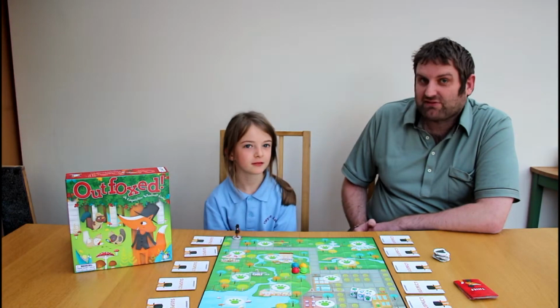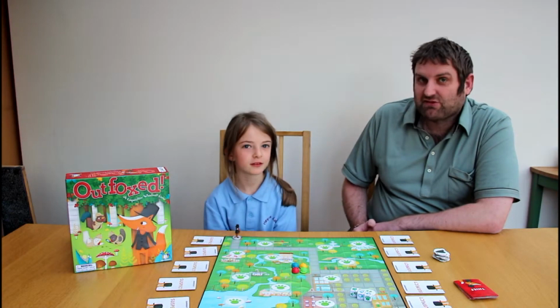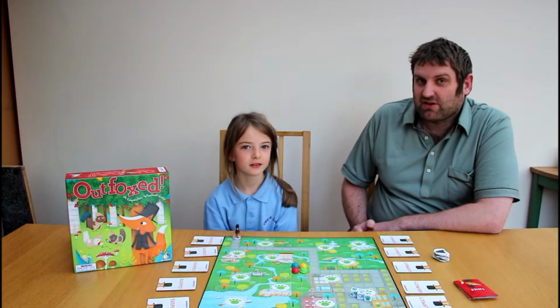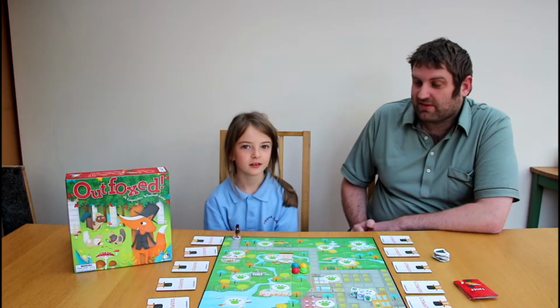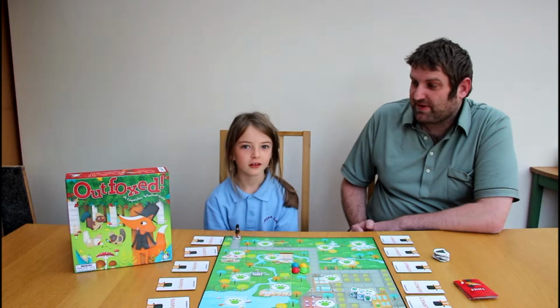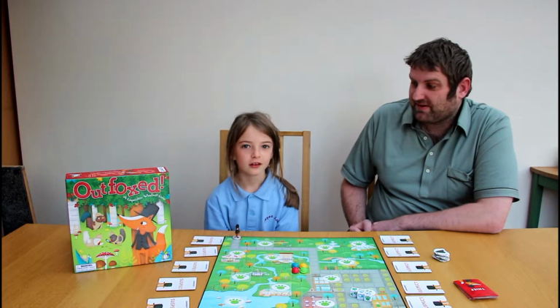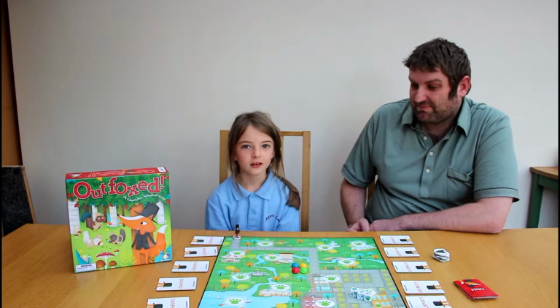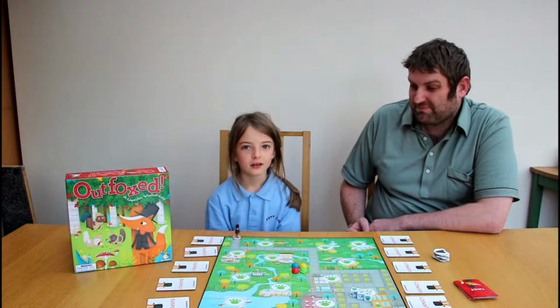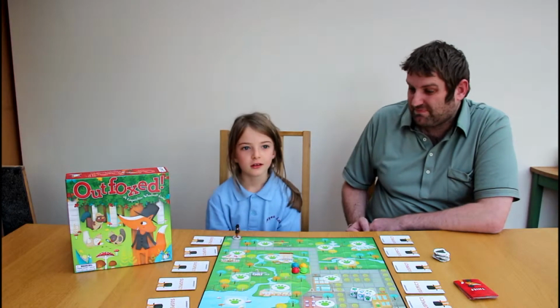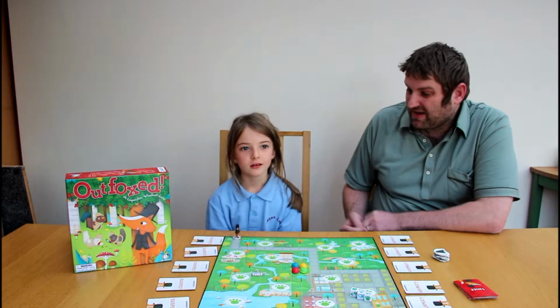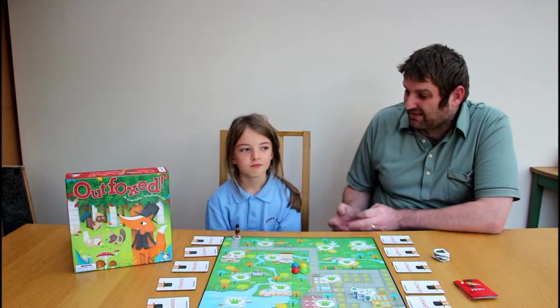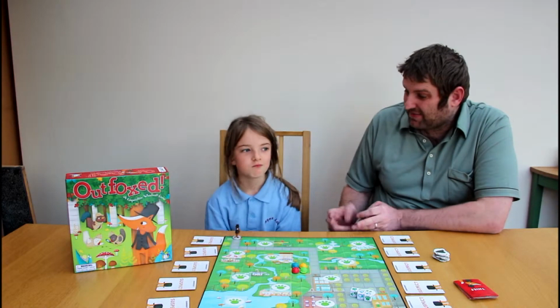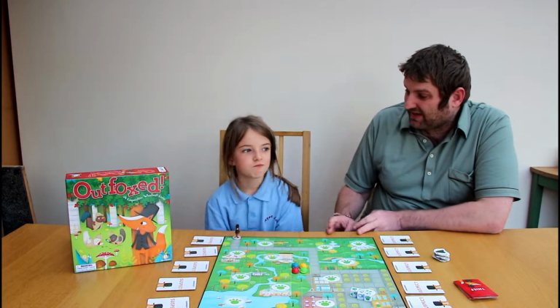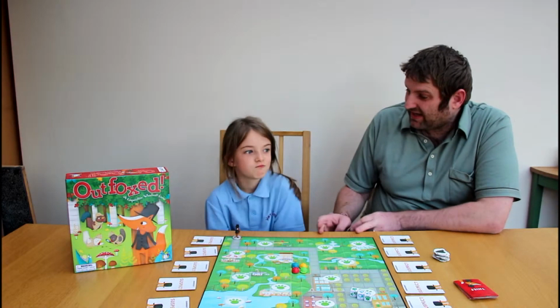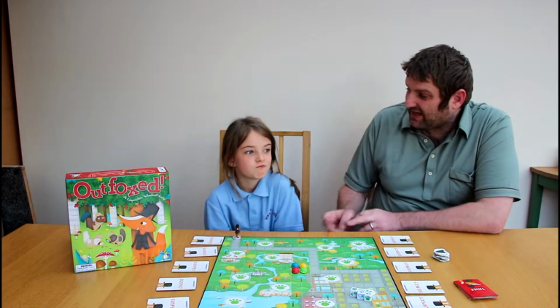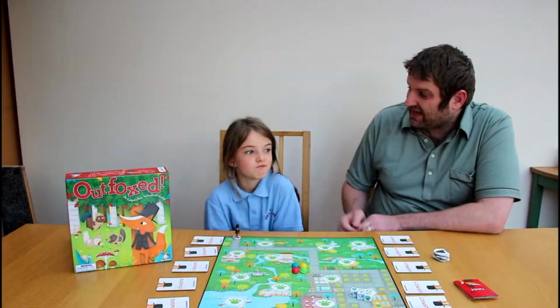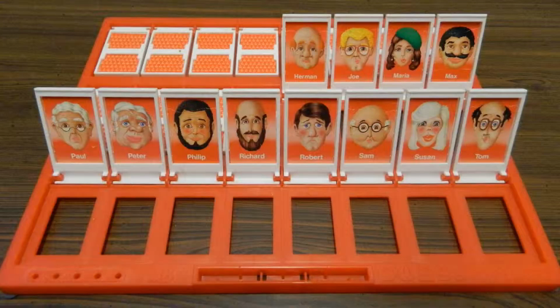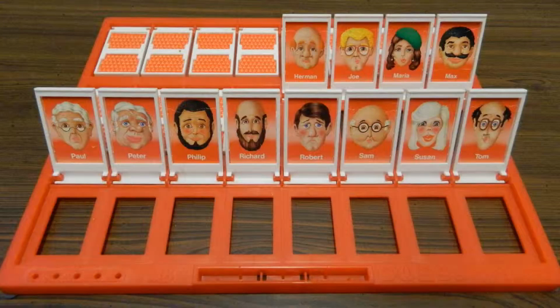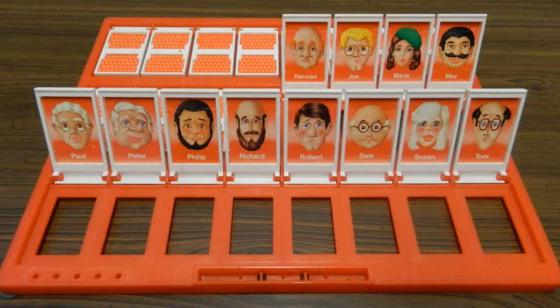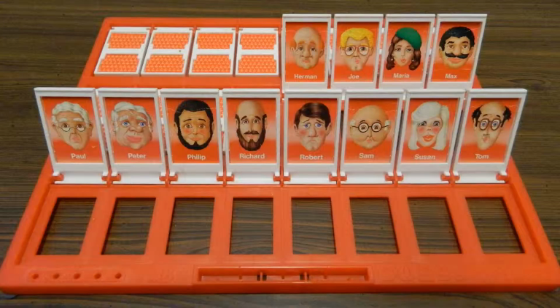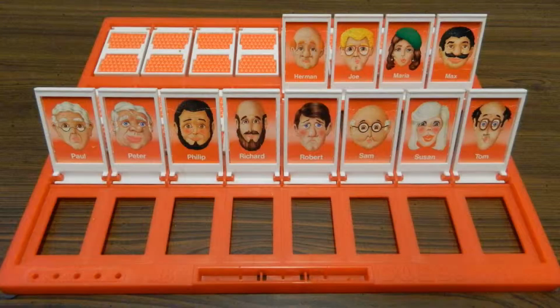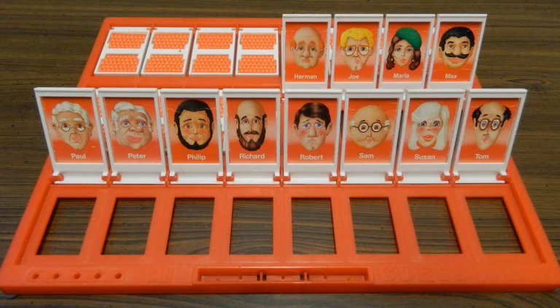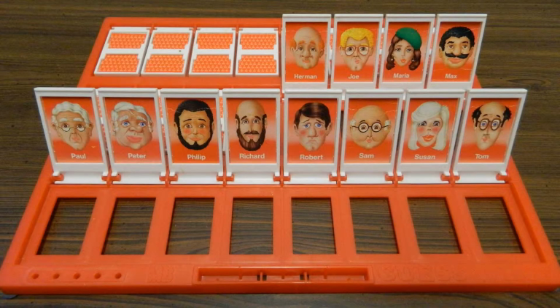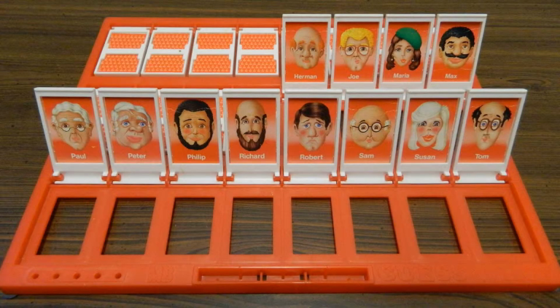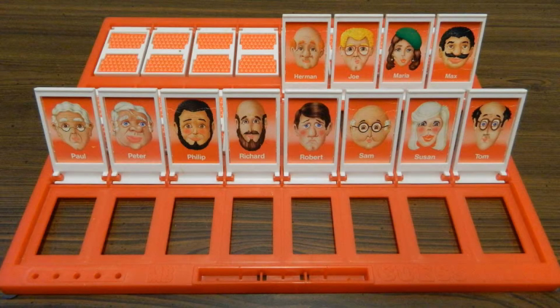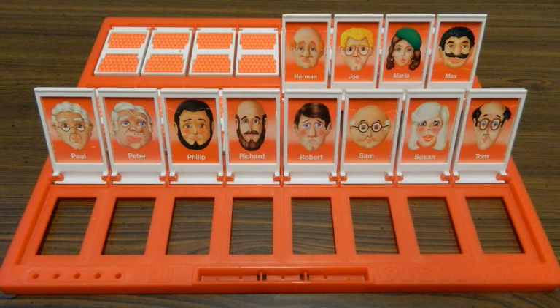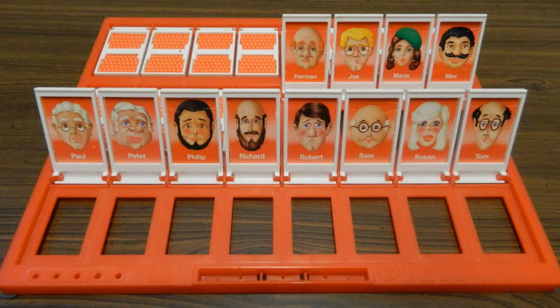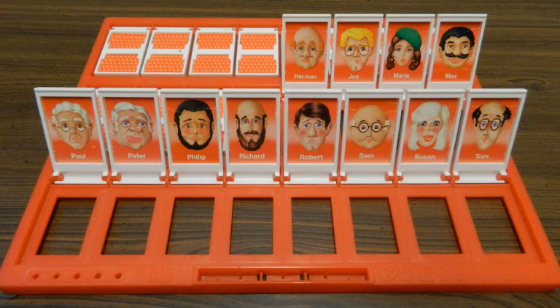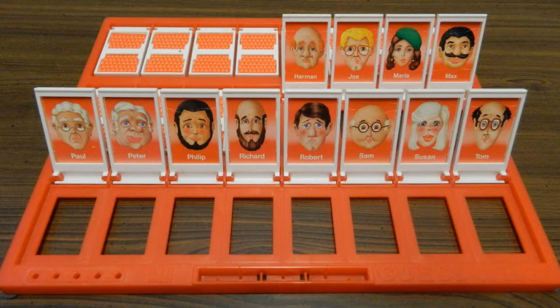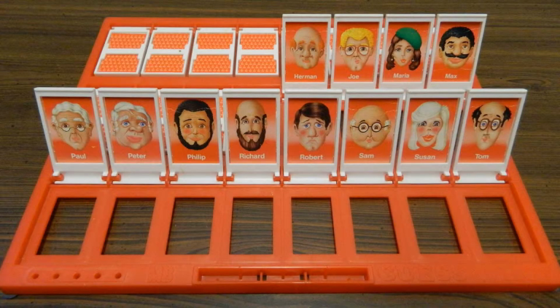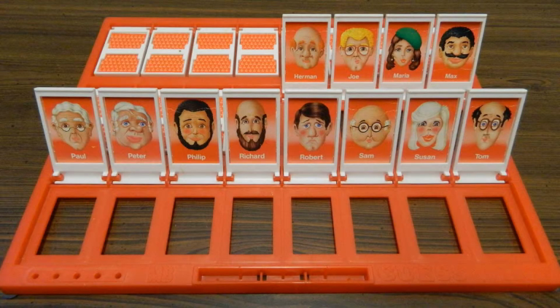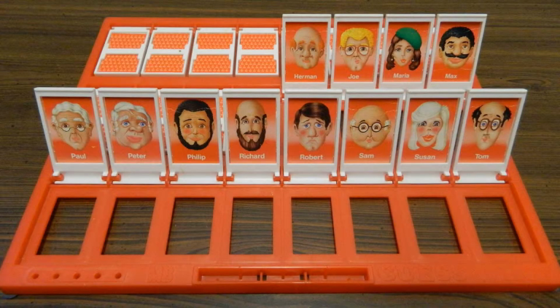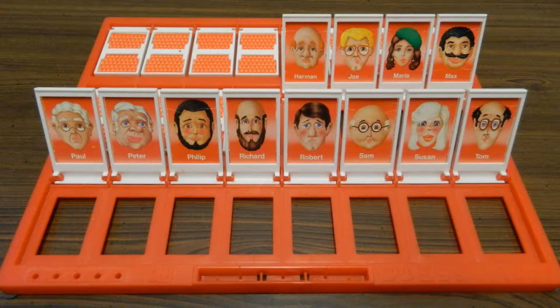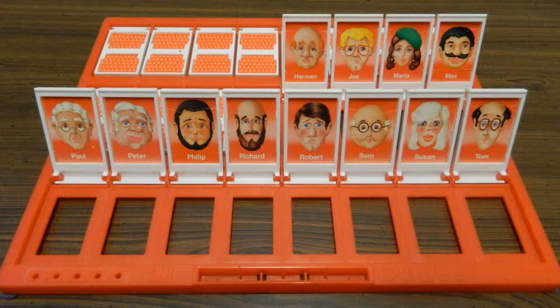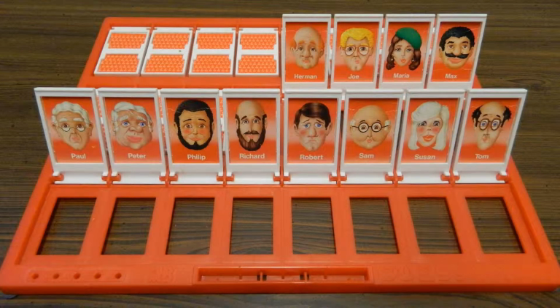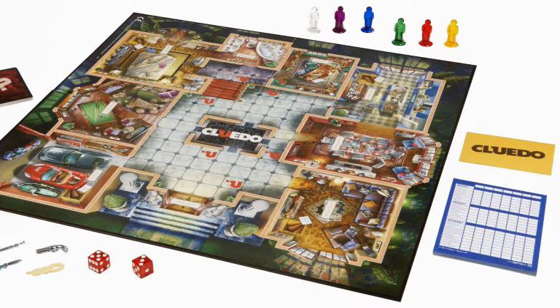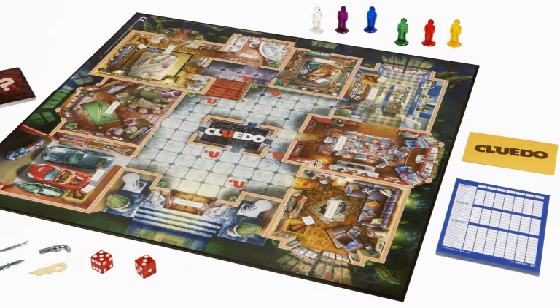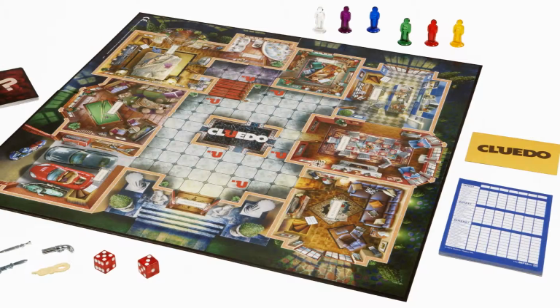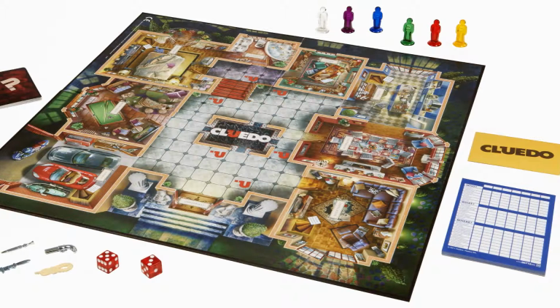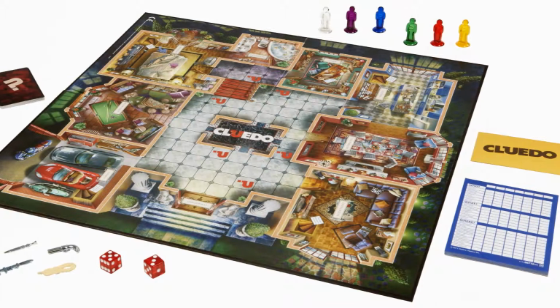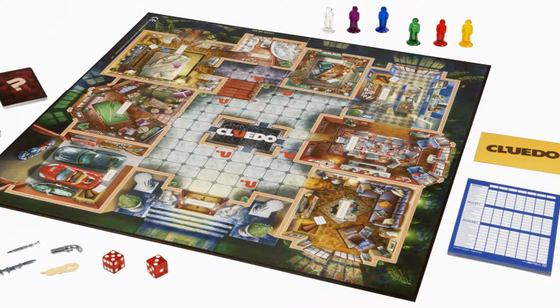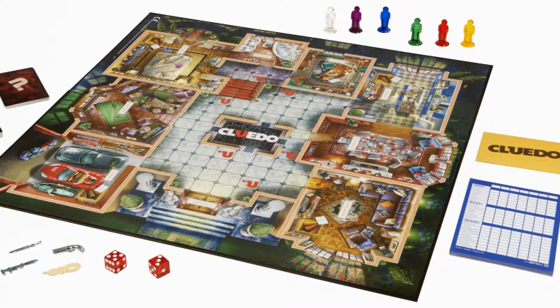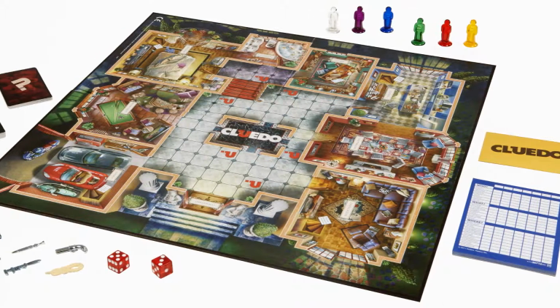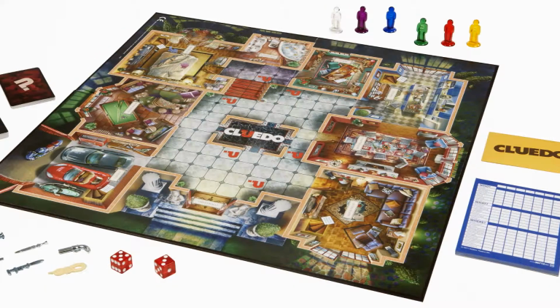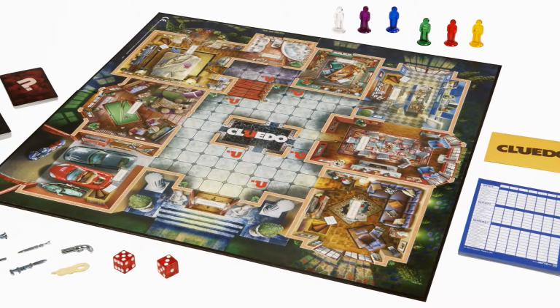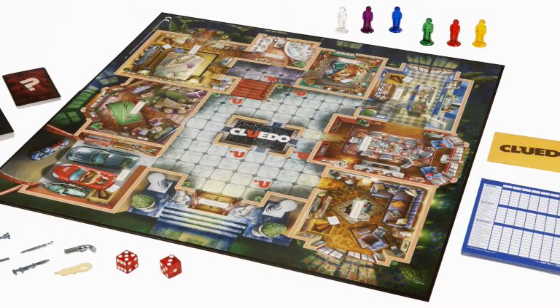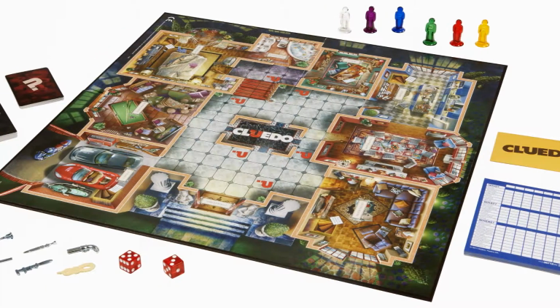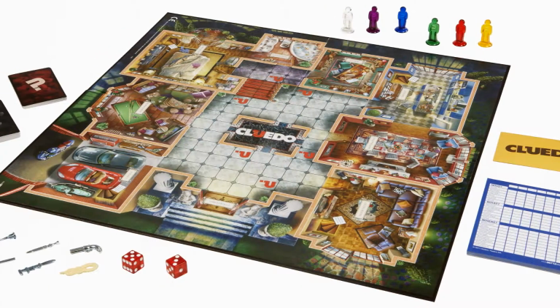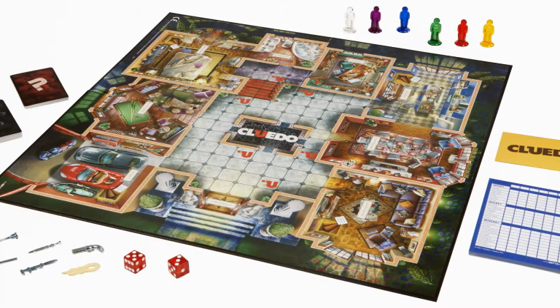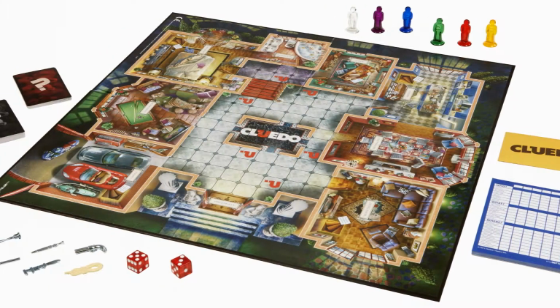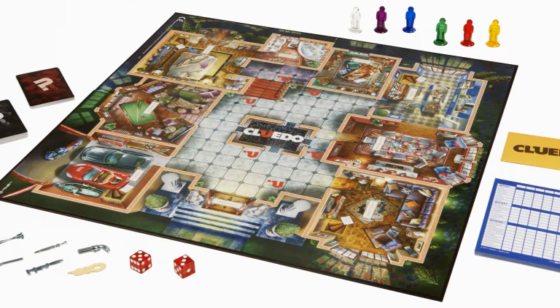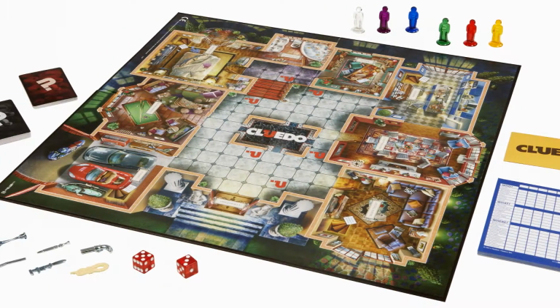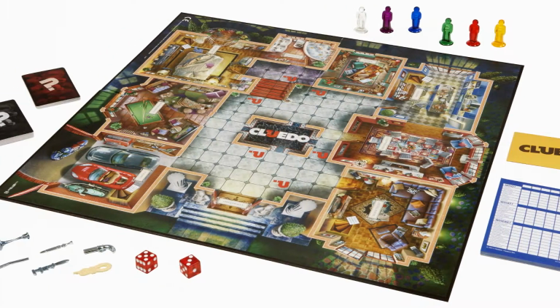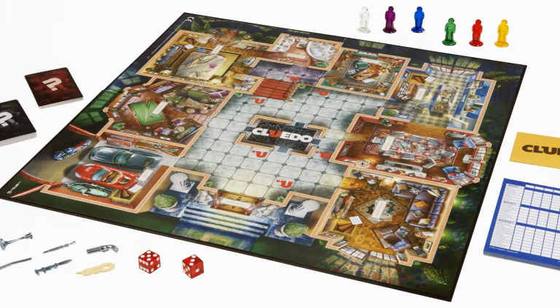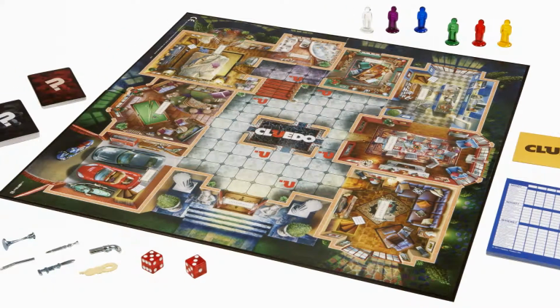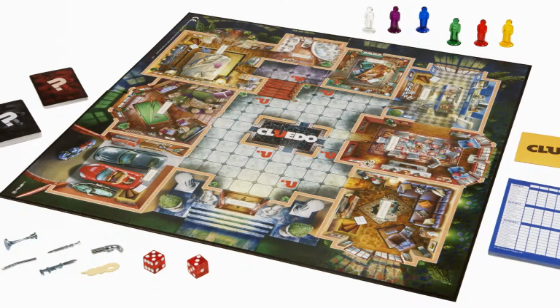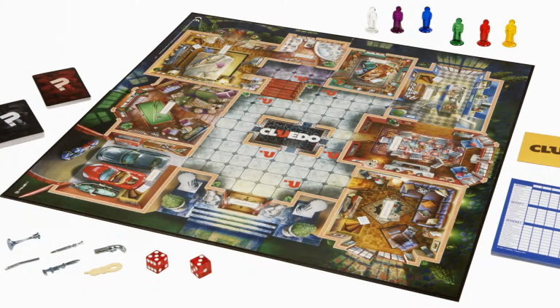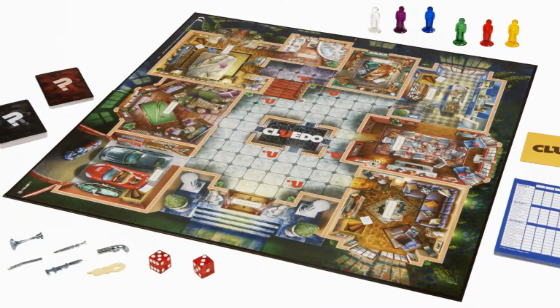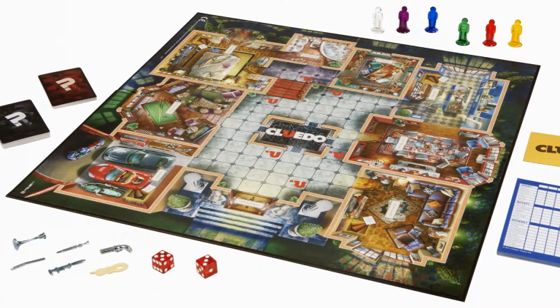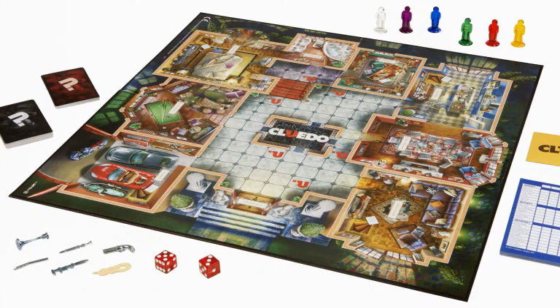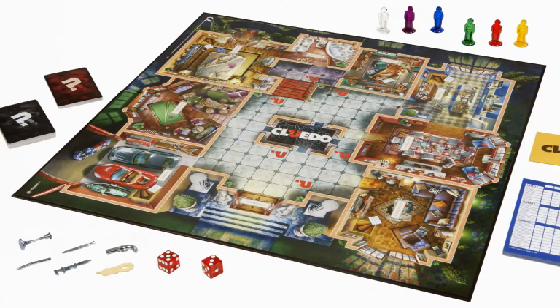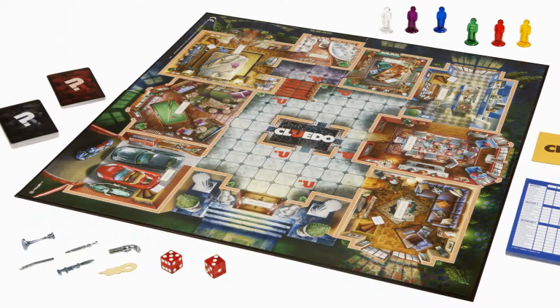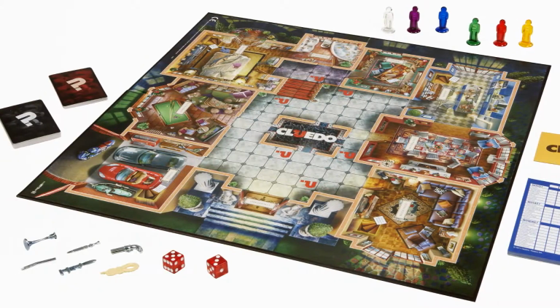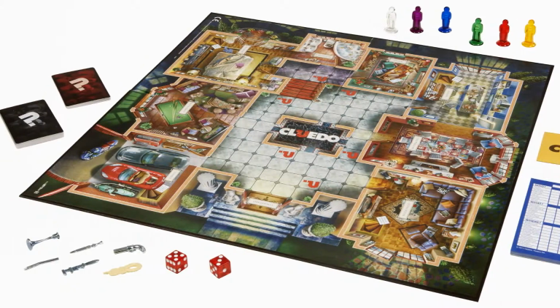It's a bit like Guess Who and Cluedo. You've never played Cluedo, but yeah.